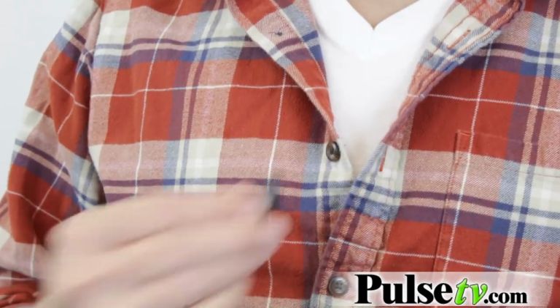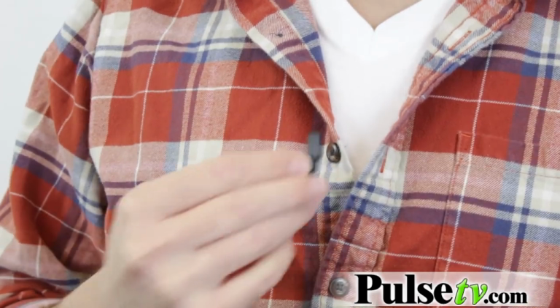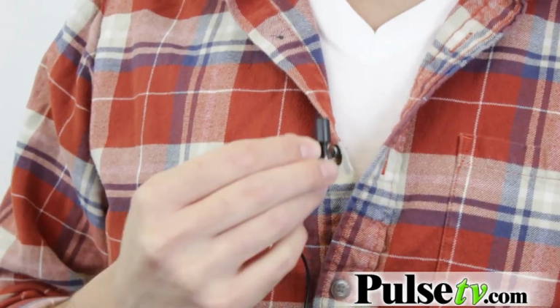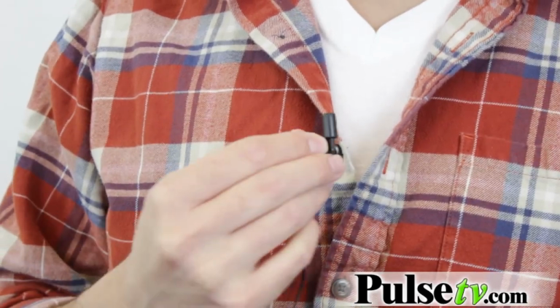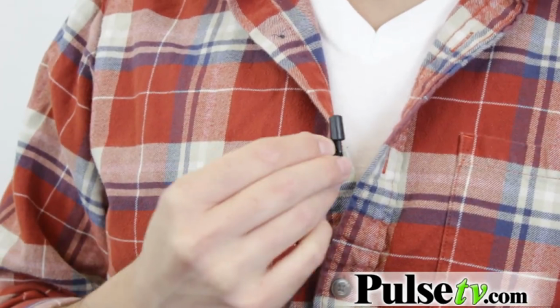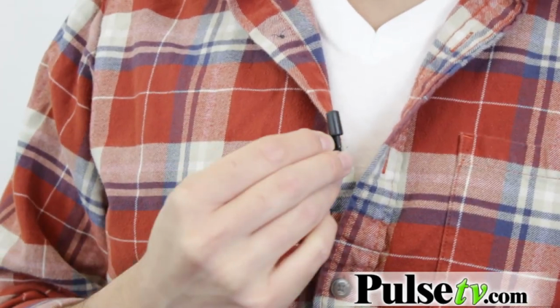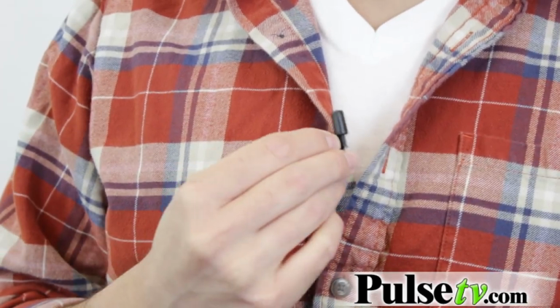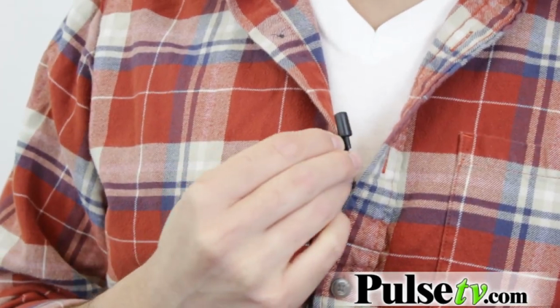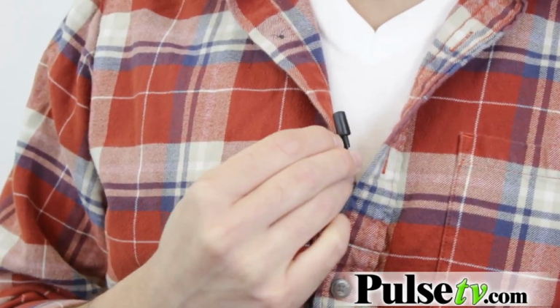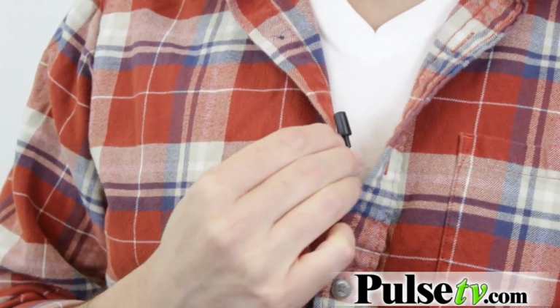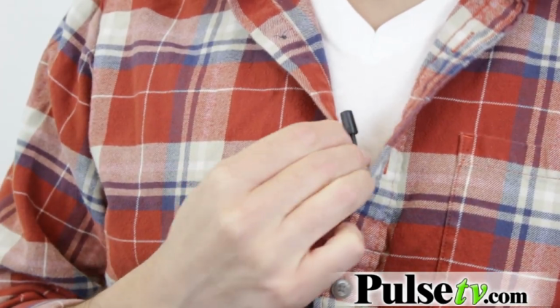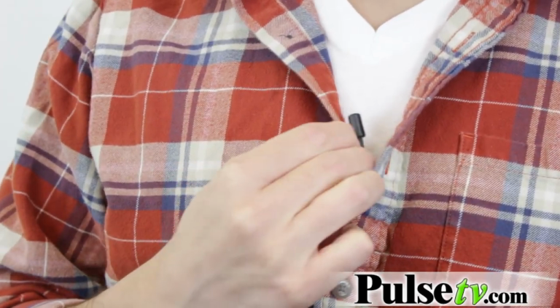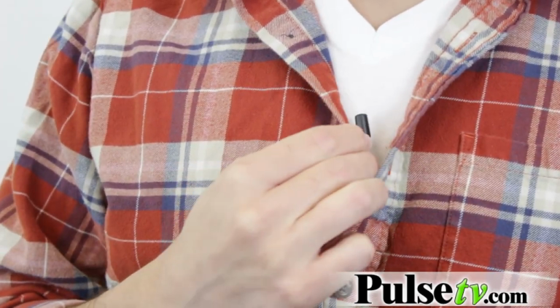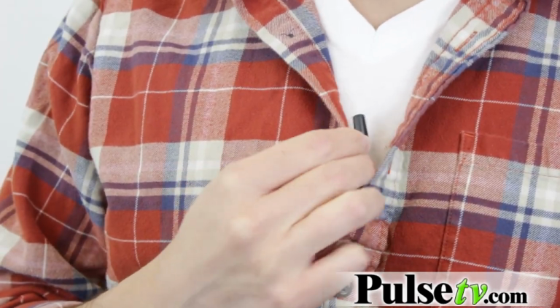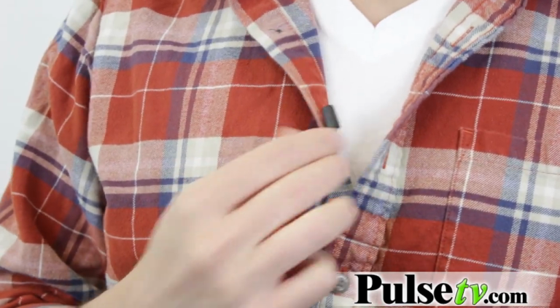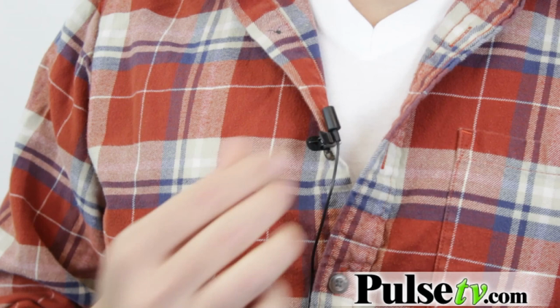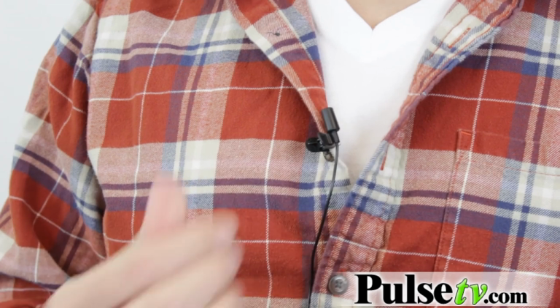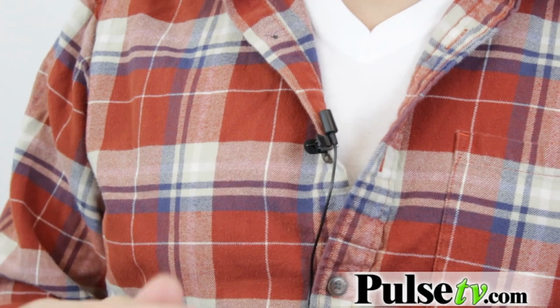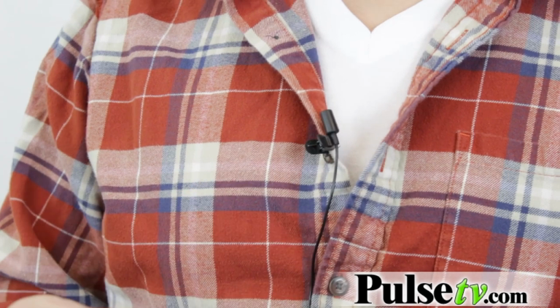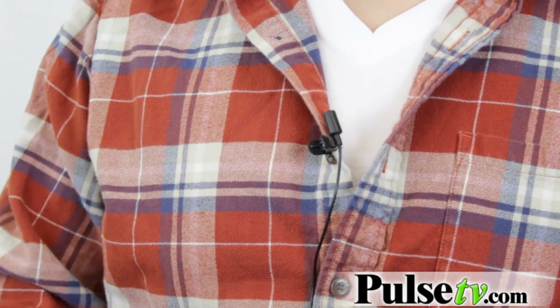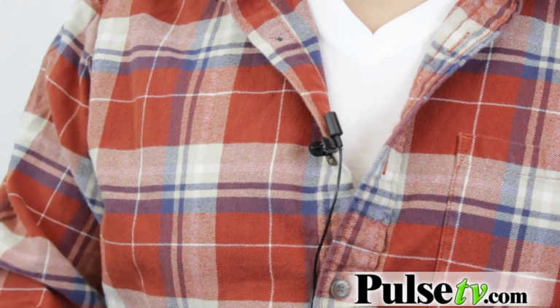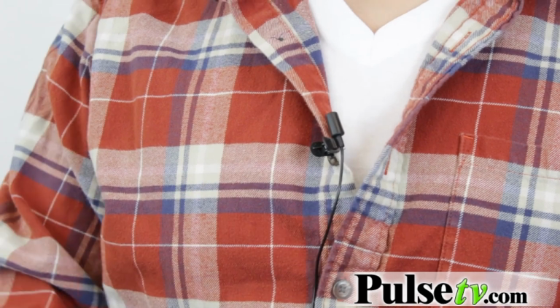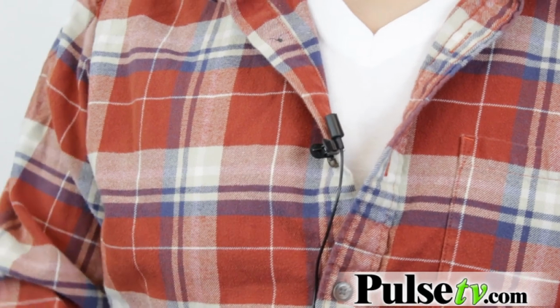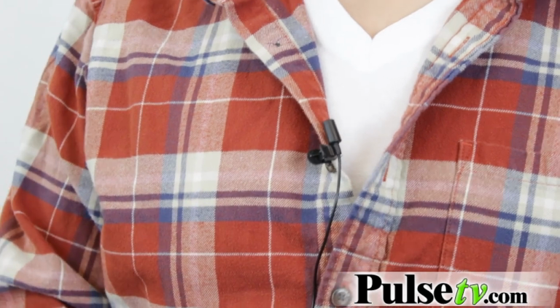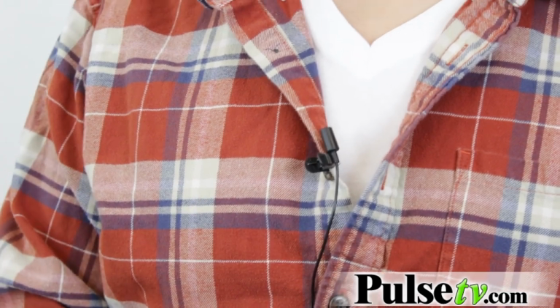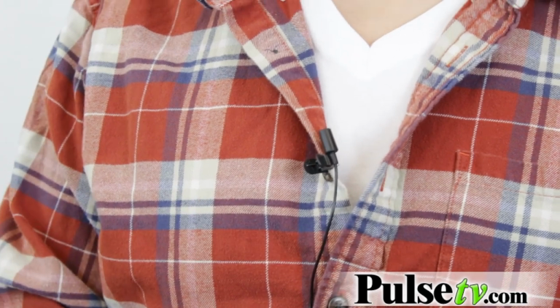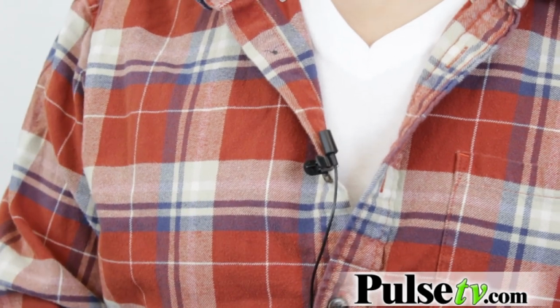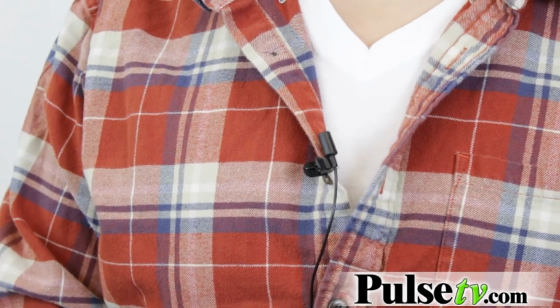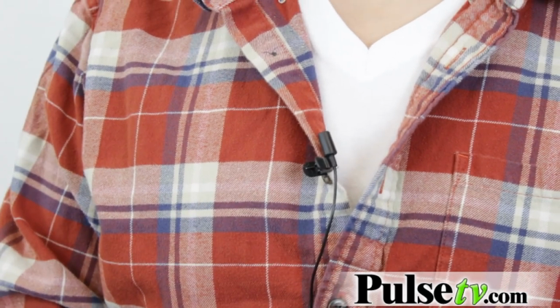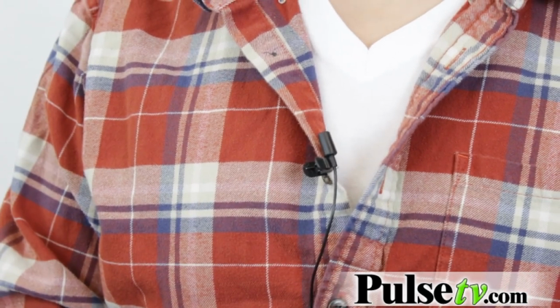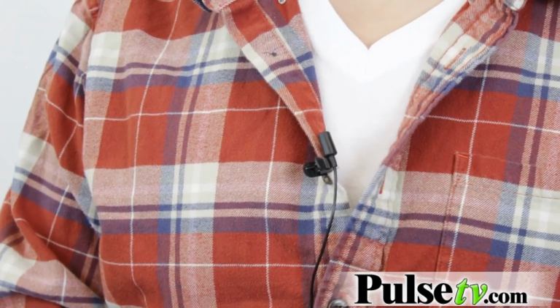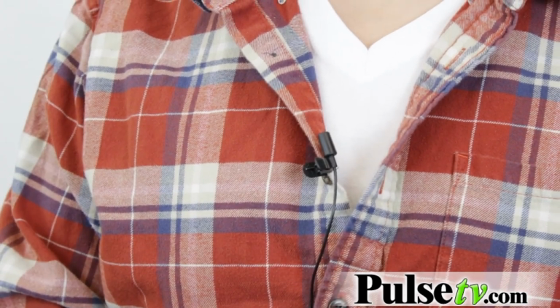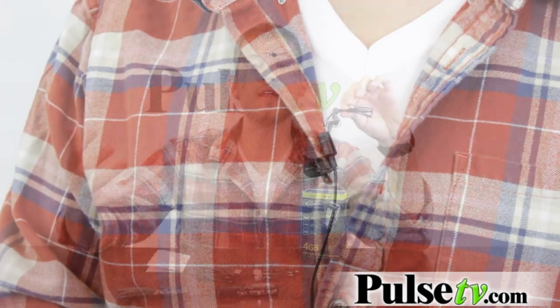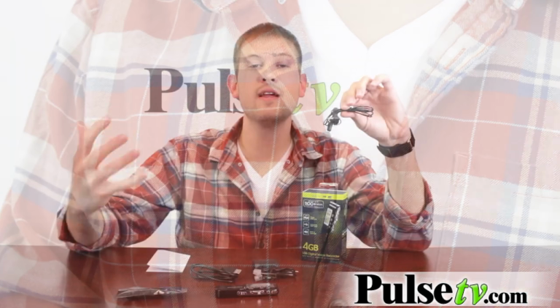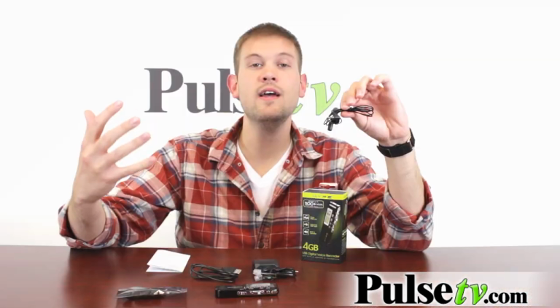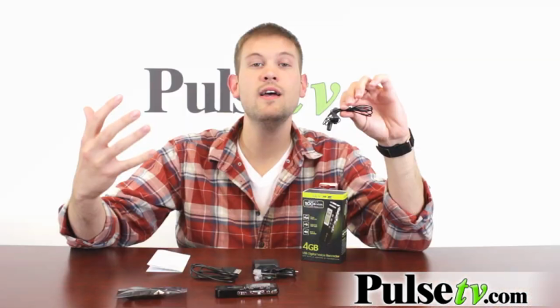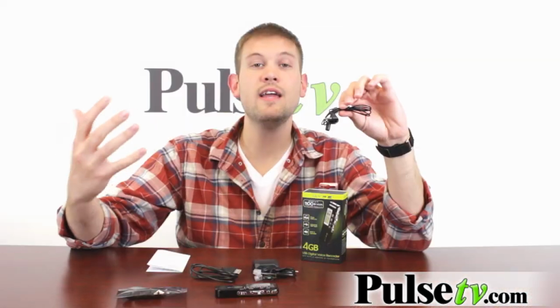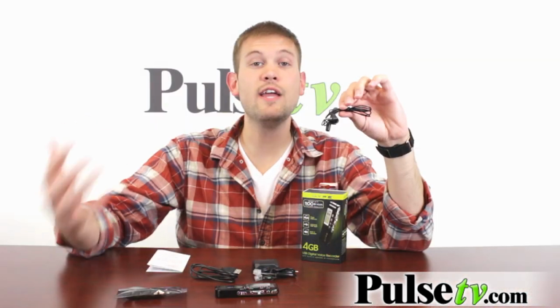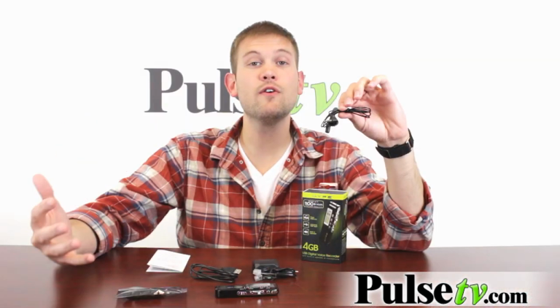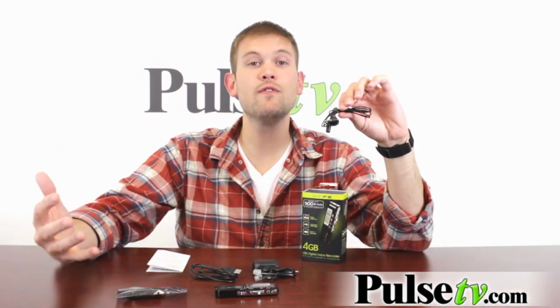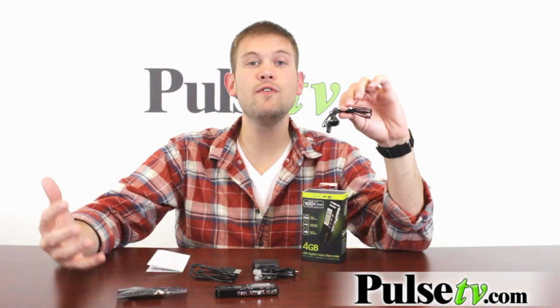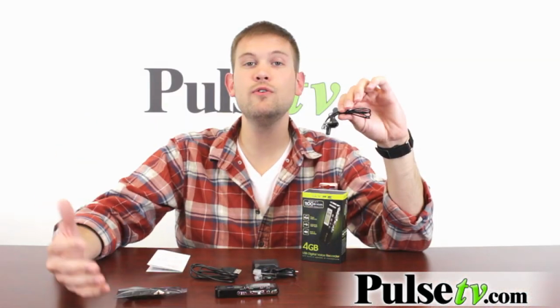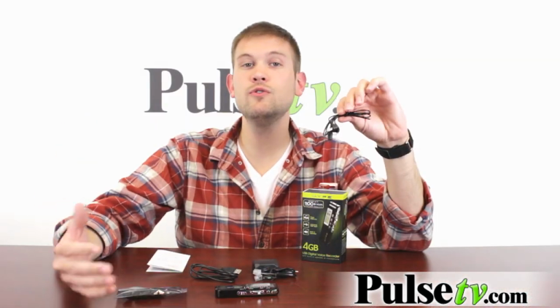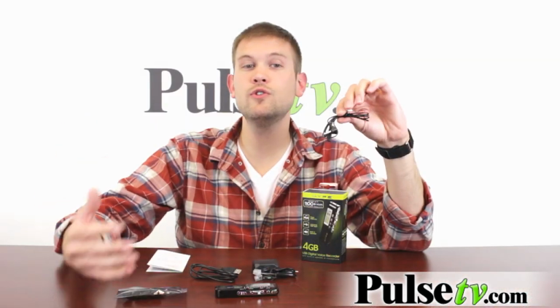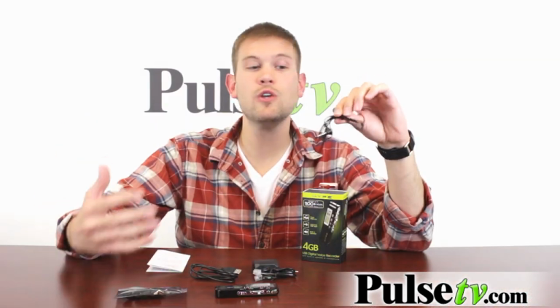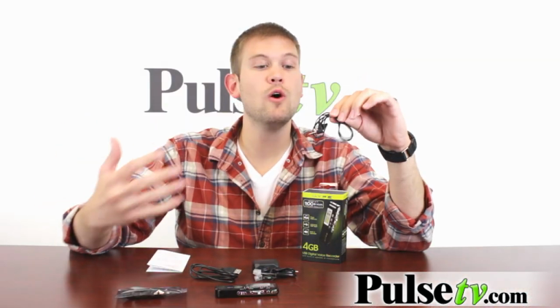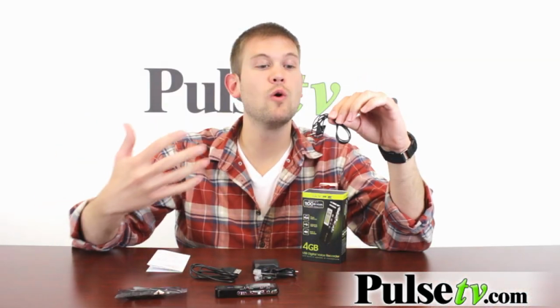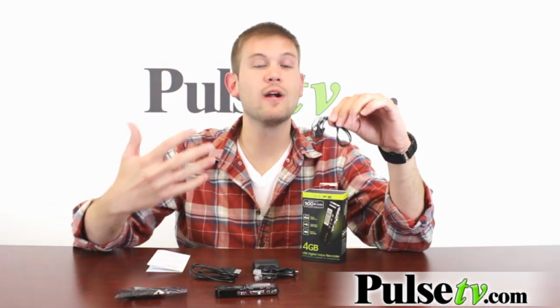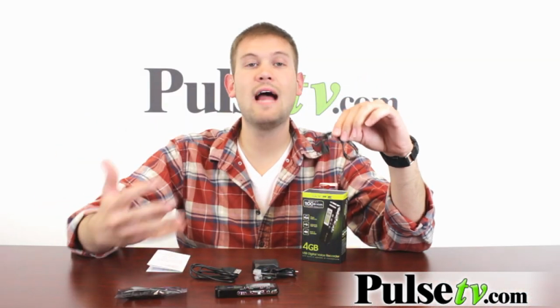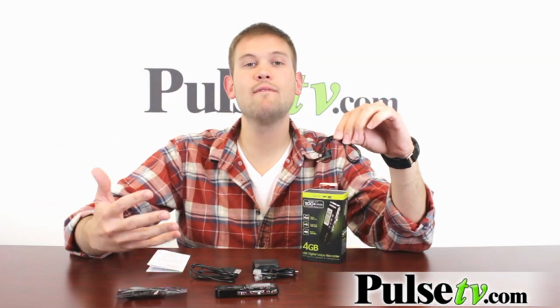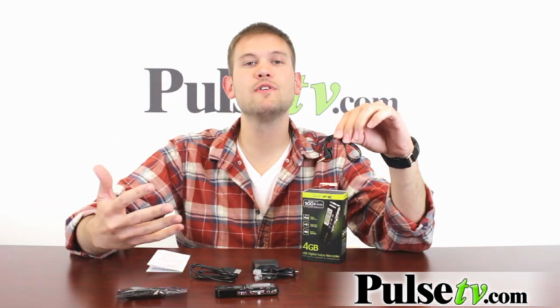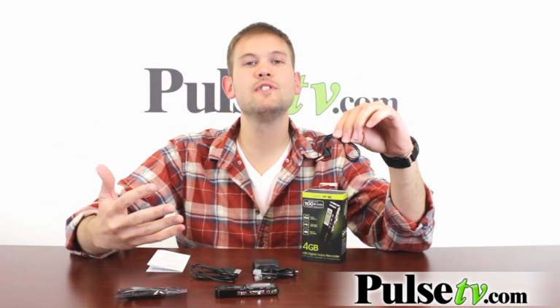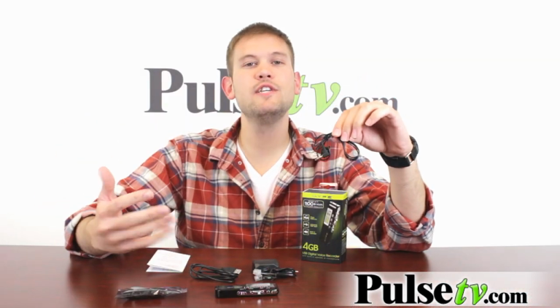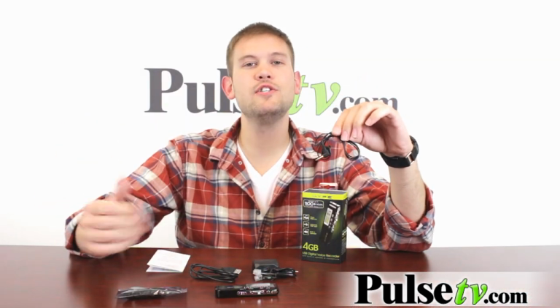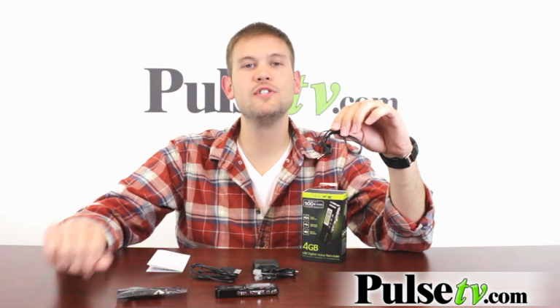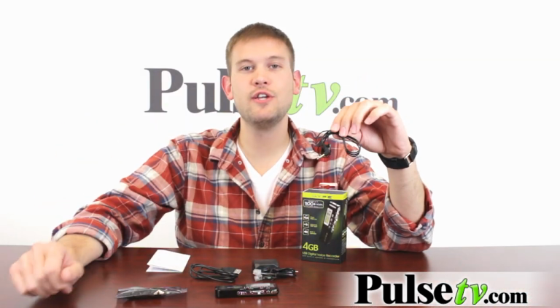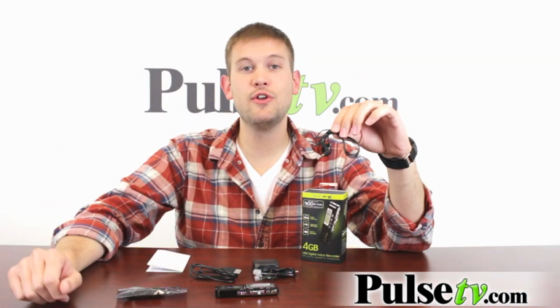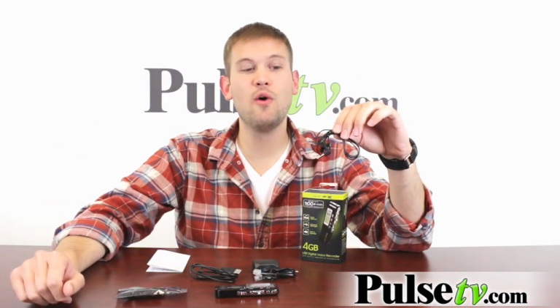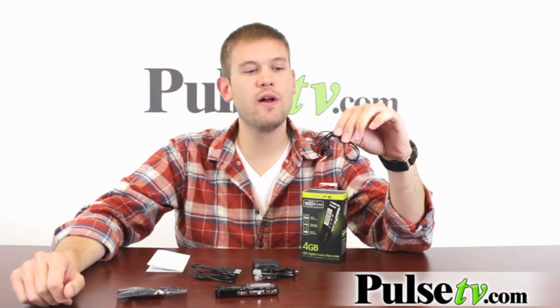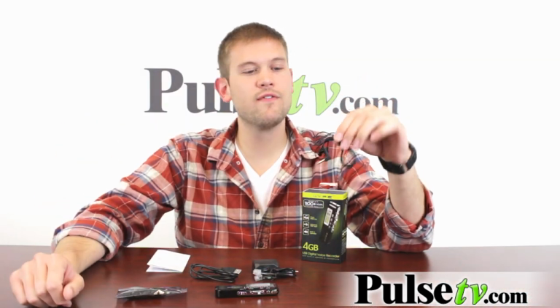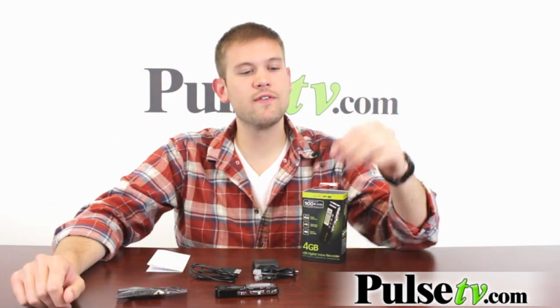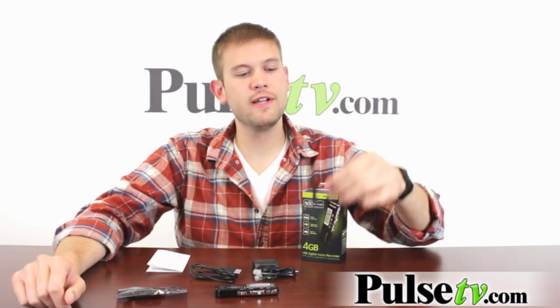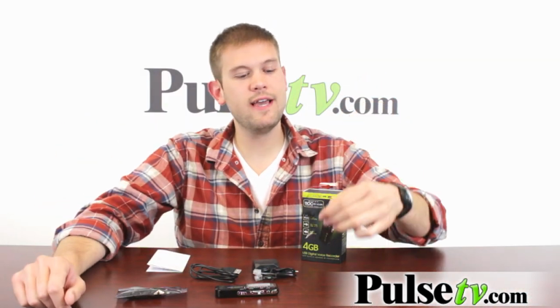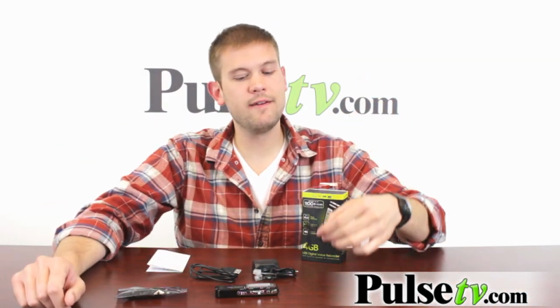This actually comes with its own lapel mic too, which is great for recording interviews or conversations that you don't want to forget.